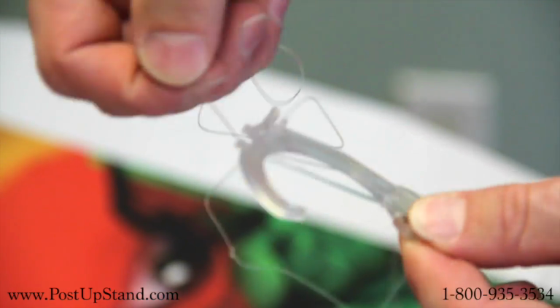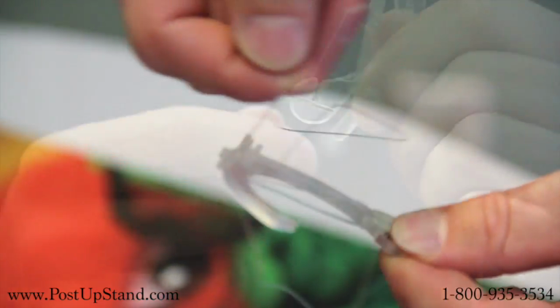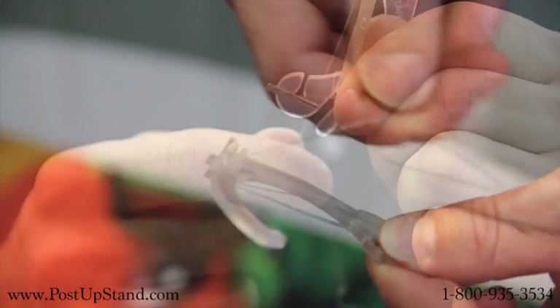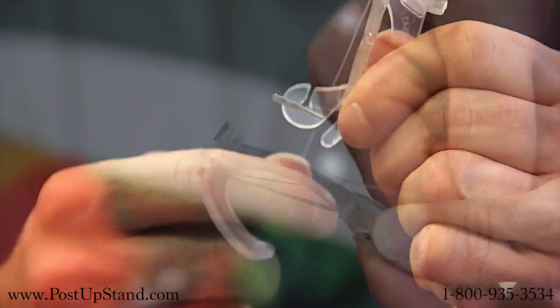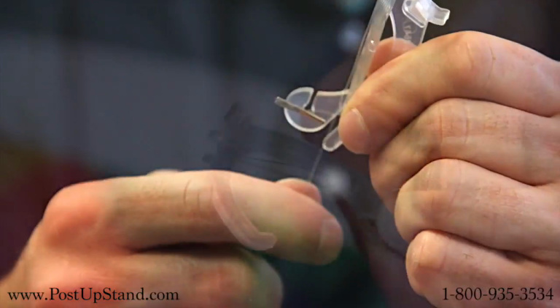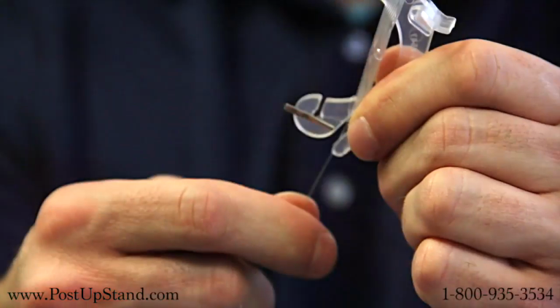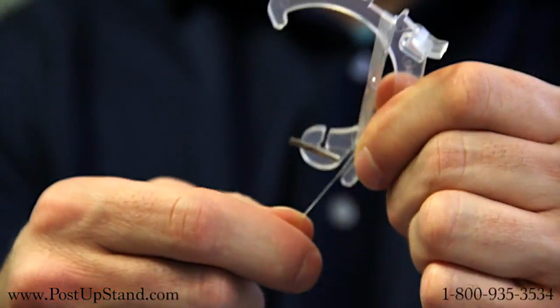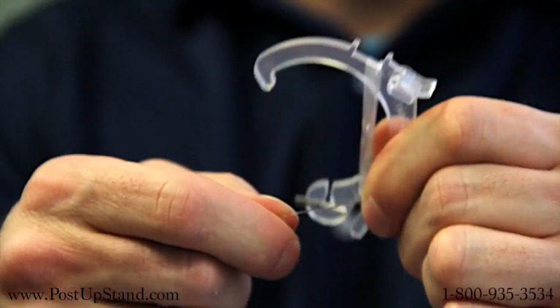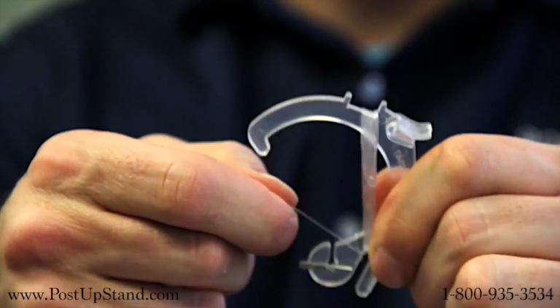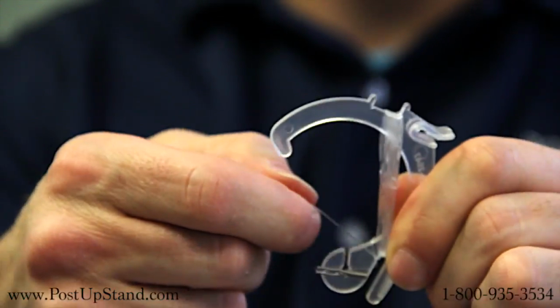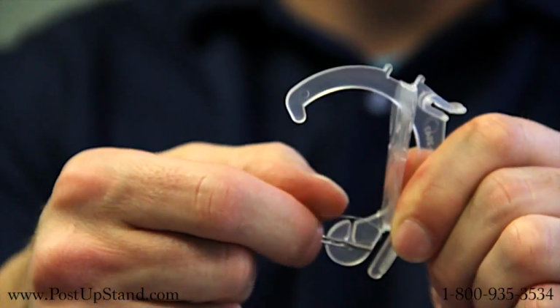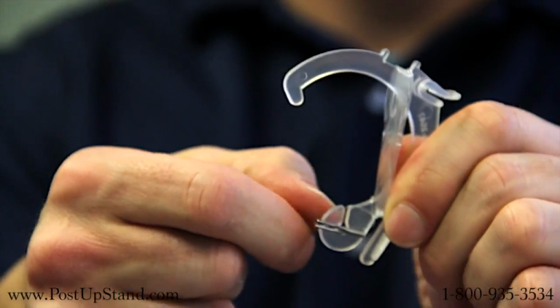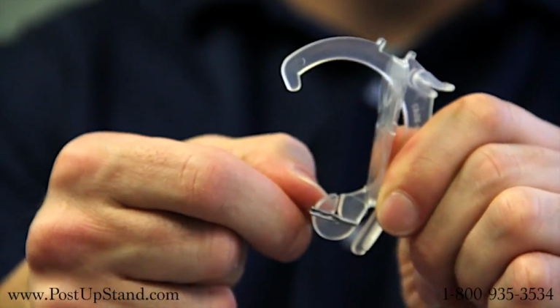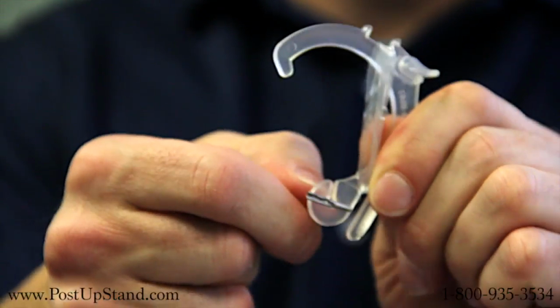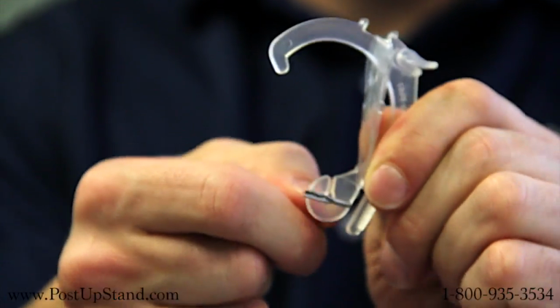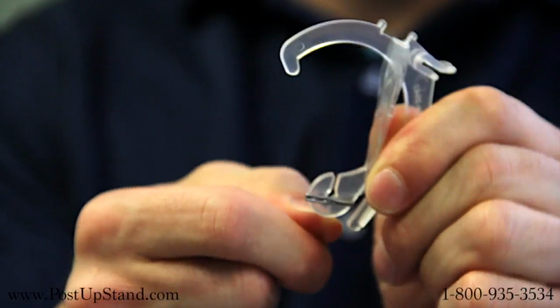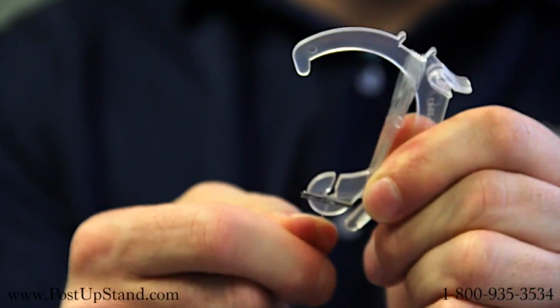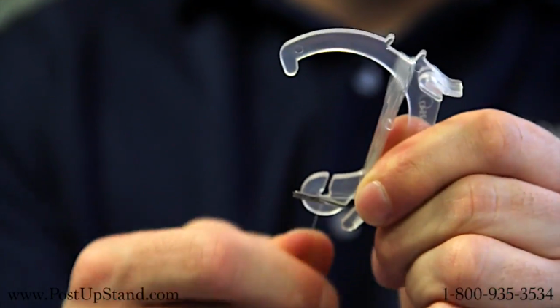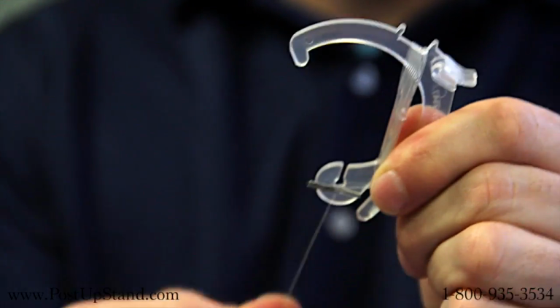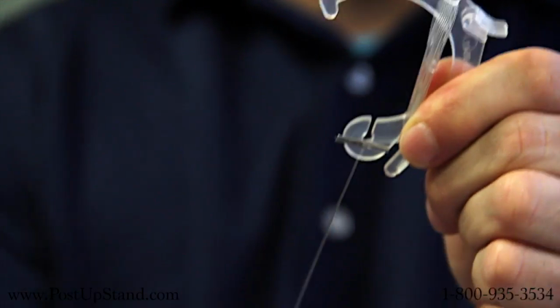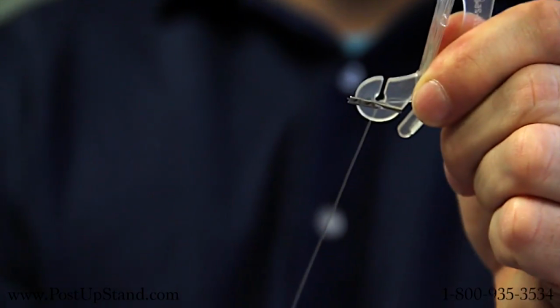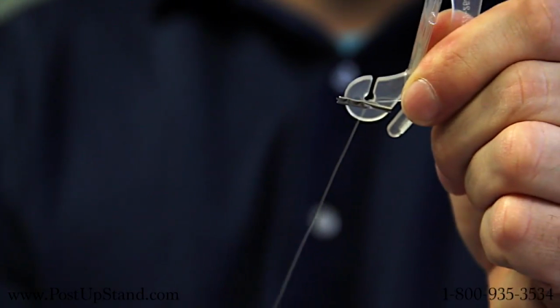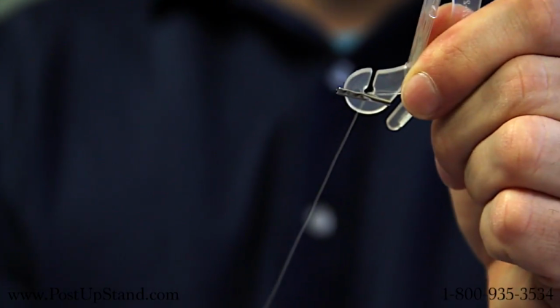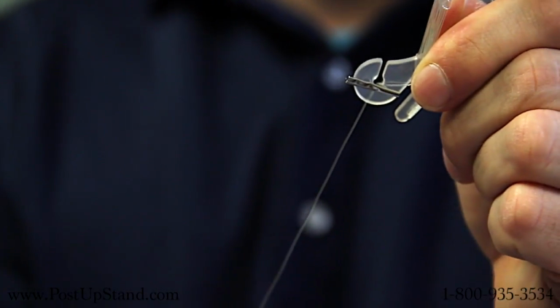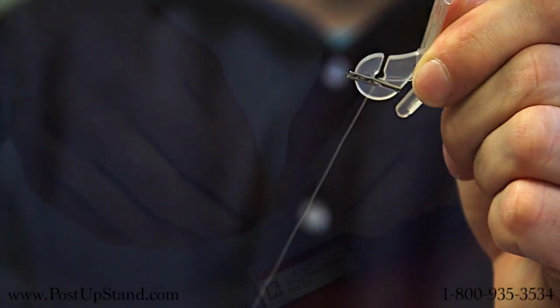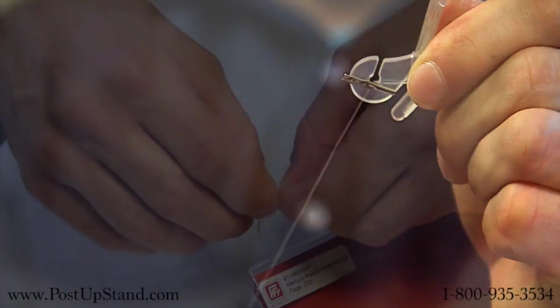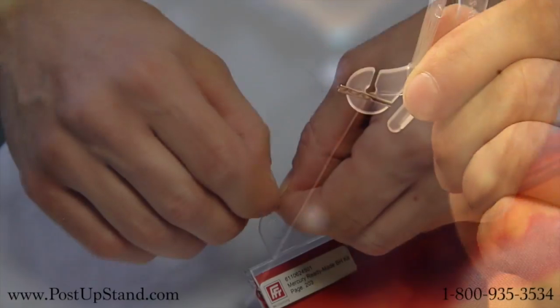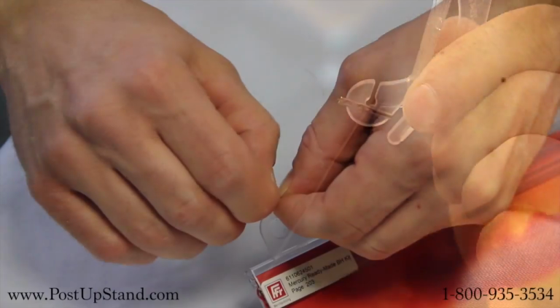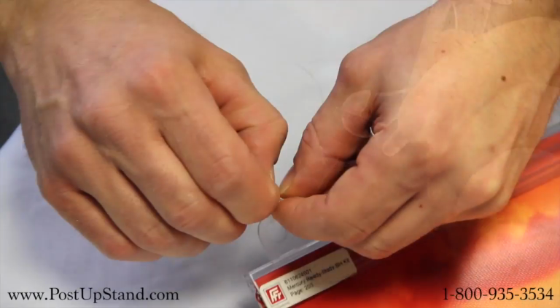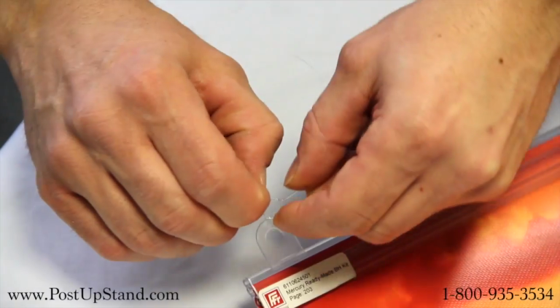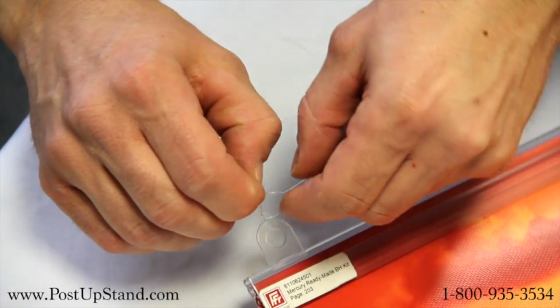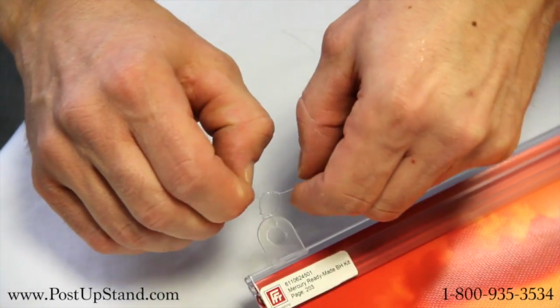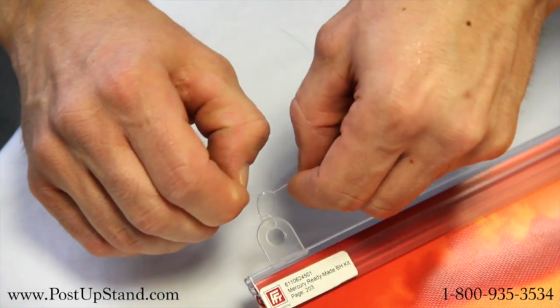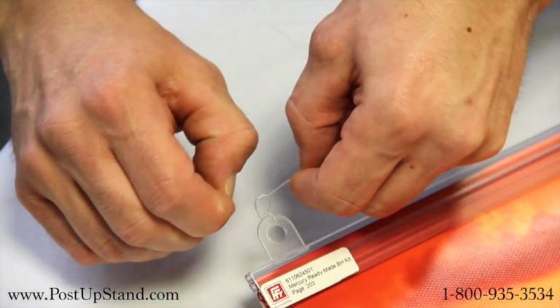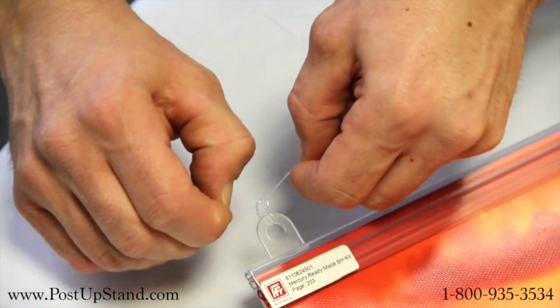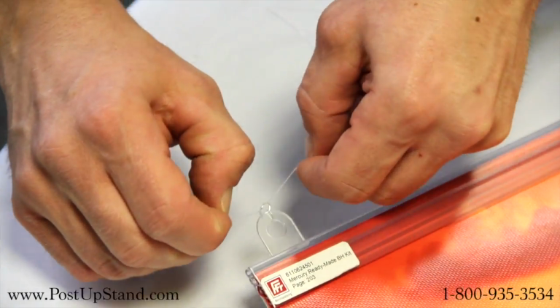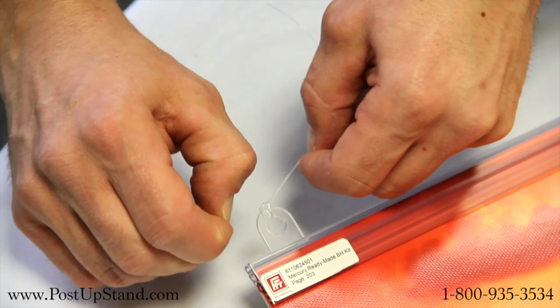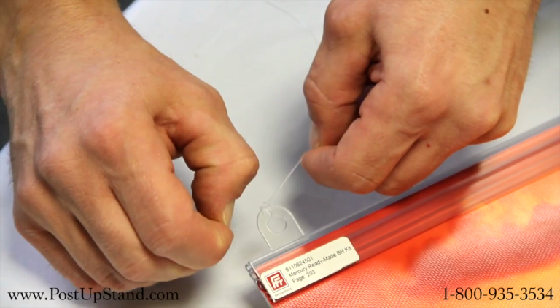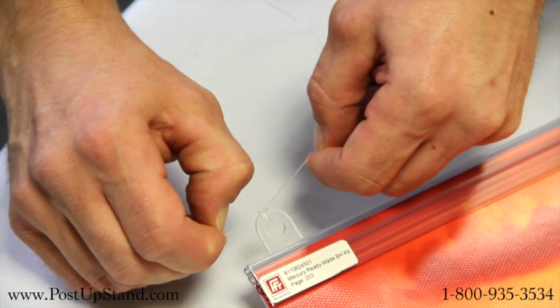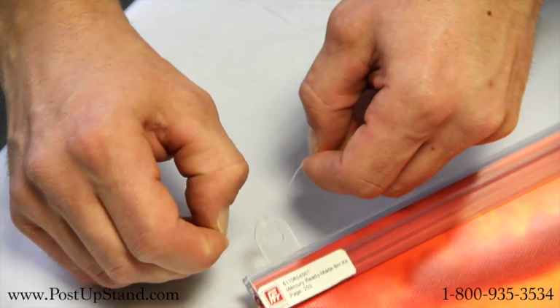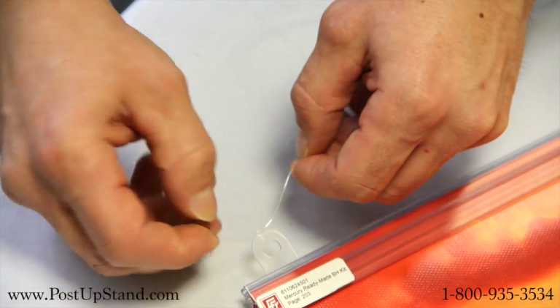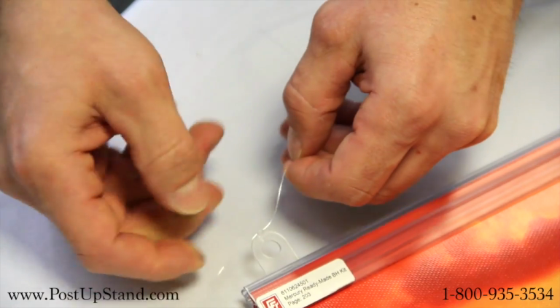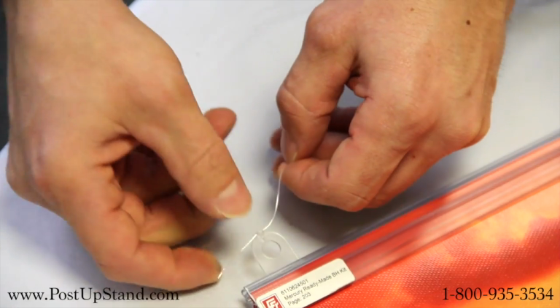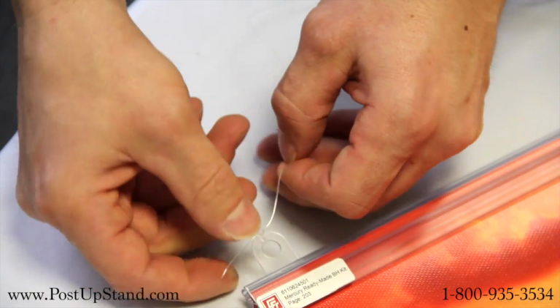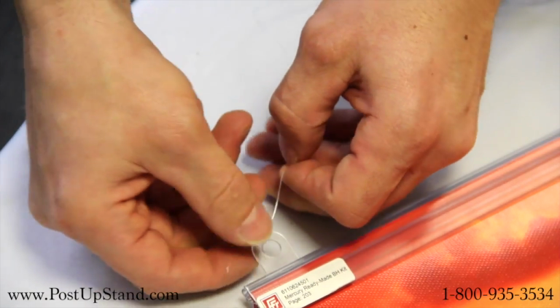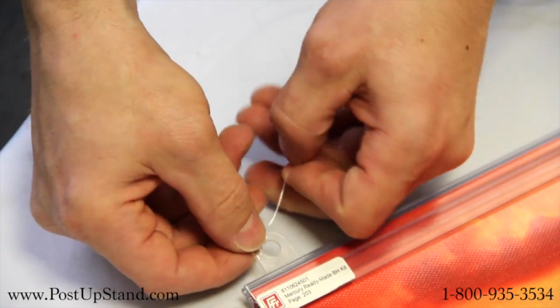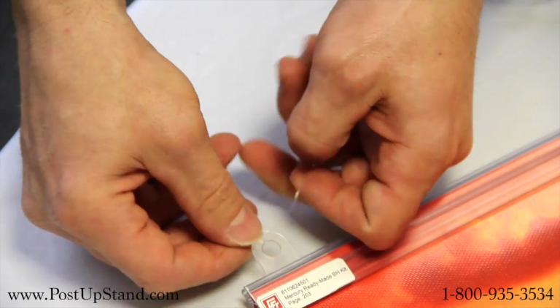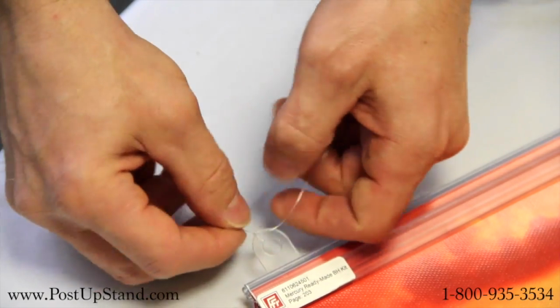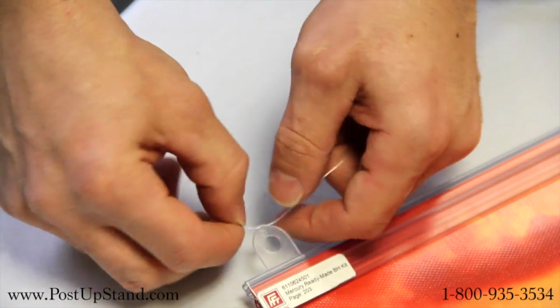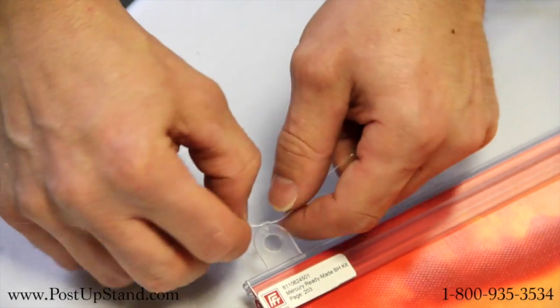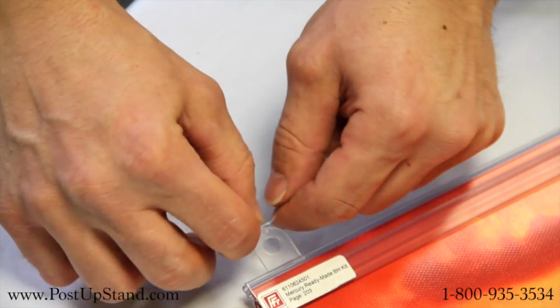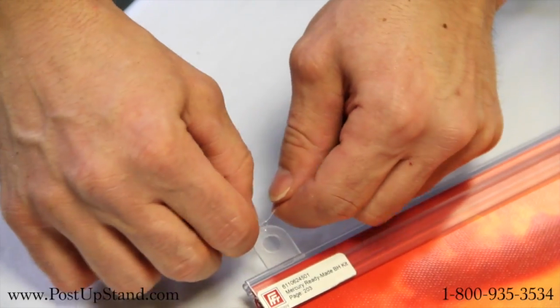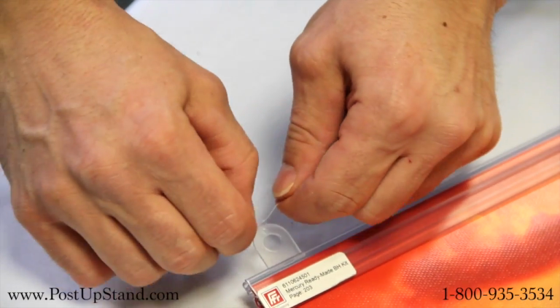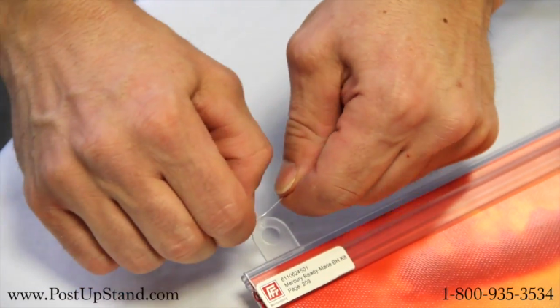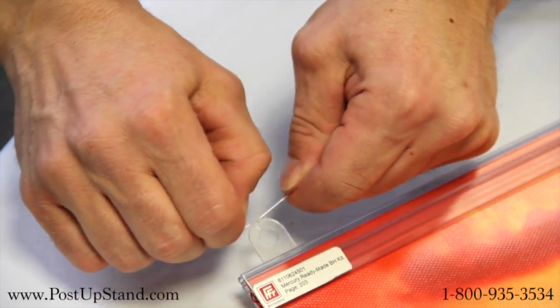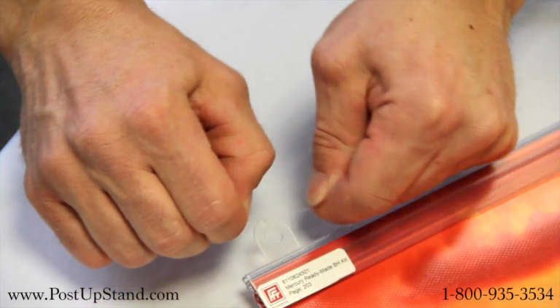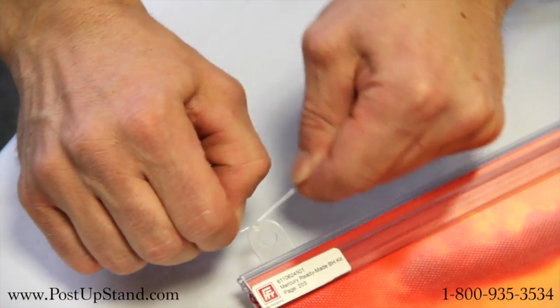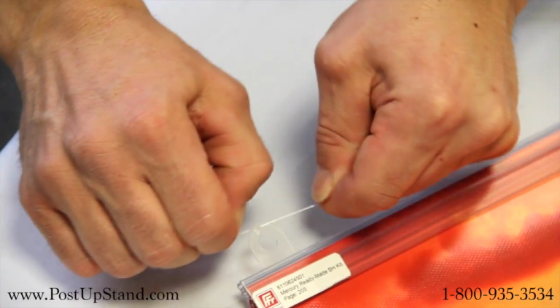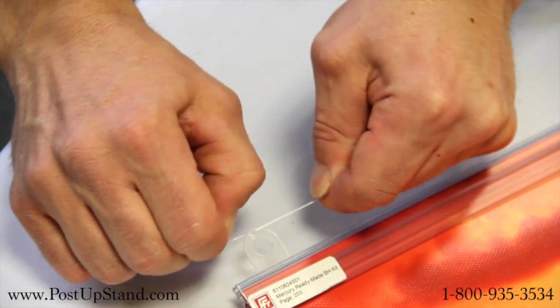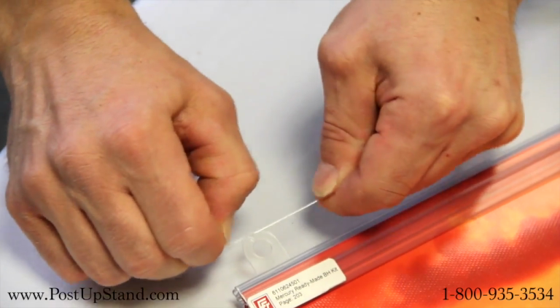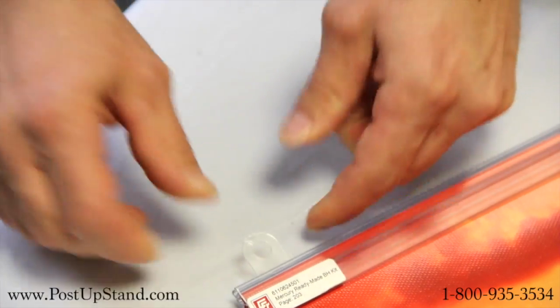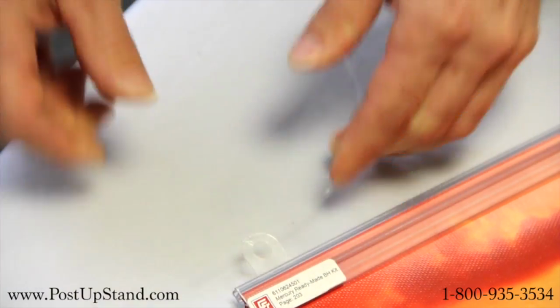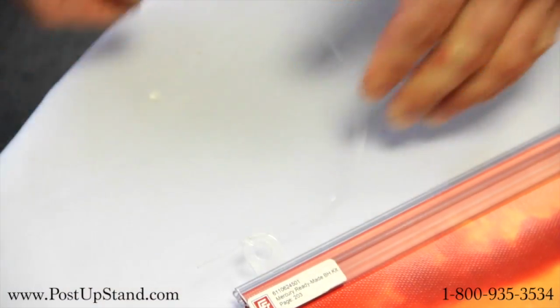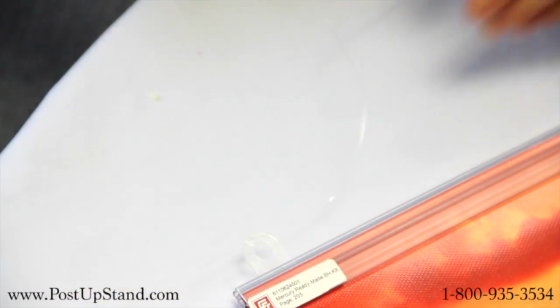Loop the string from the top to the bottom of the hook until you've reached your desired length. Secure by pushing the string into the indent near the aluminum end. Tie the end of the string to one of the eyelets on the top holder.